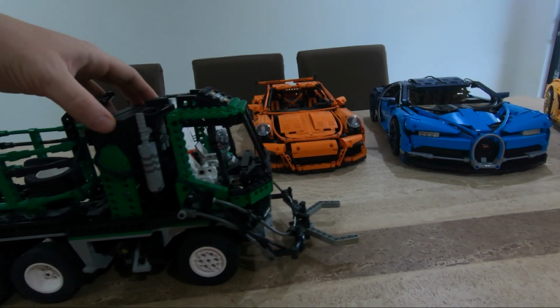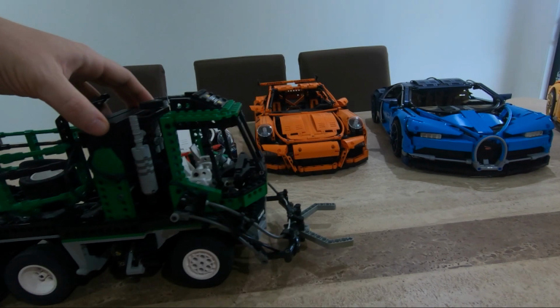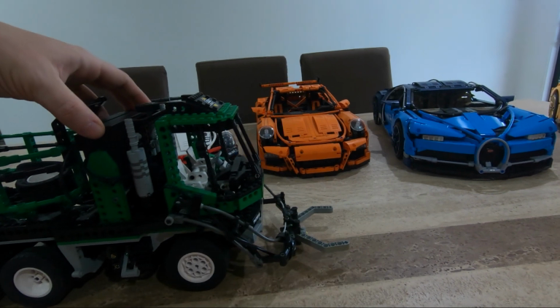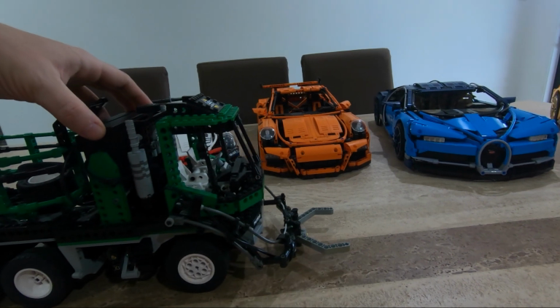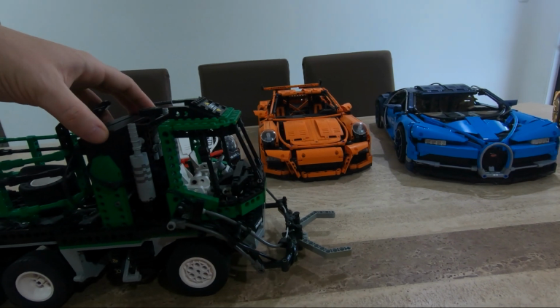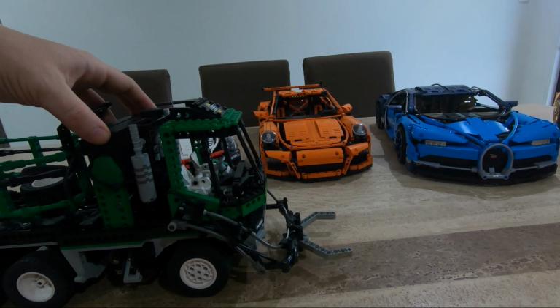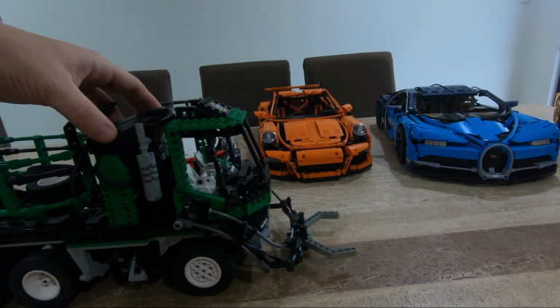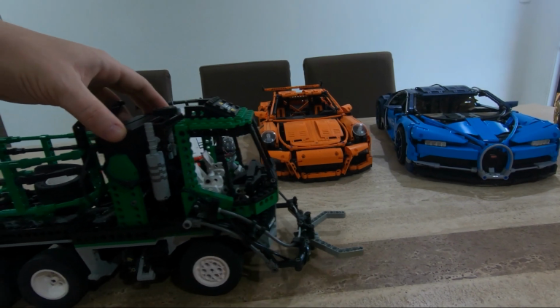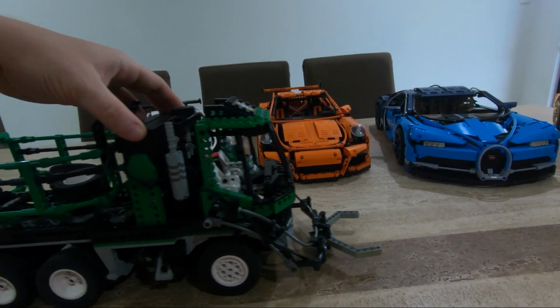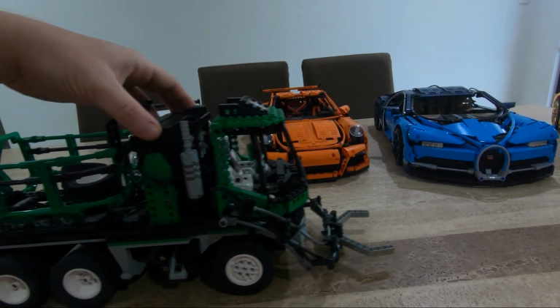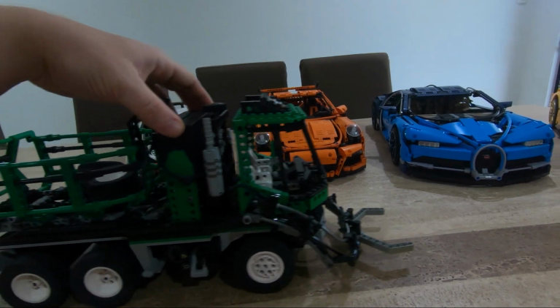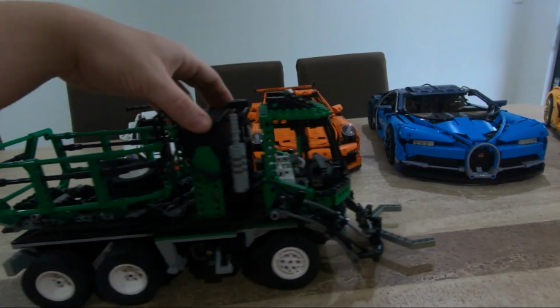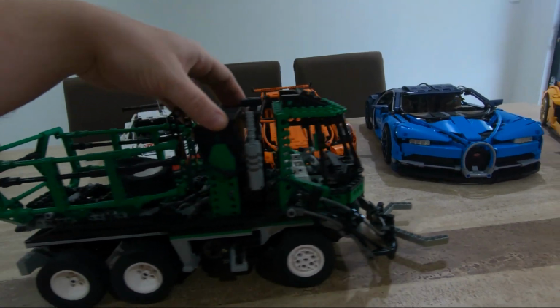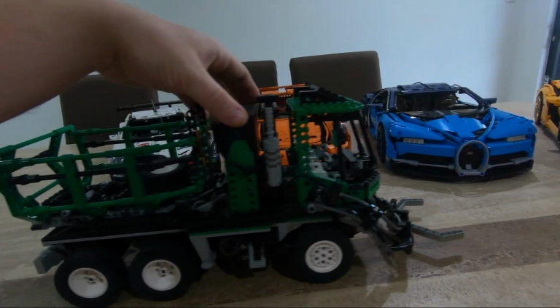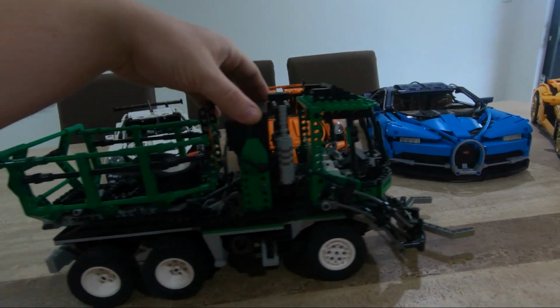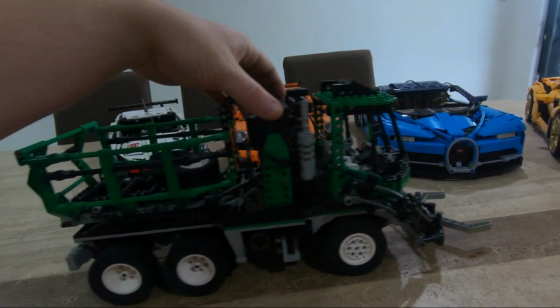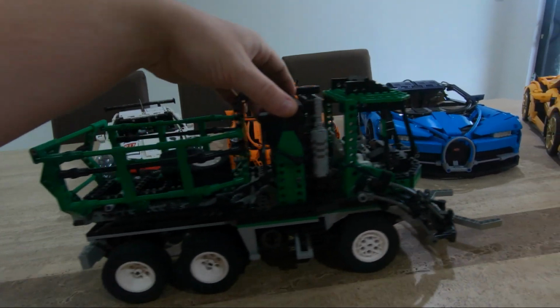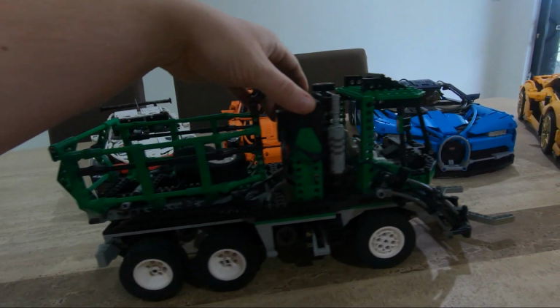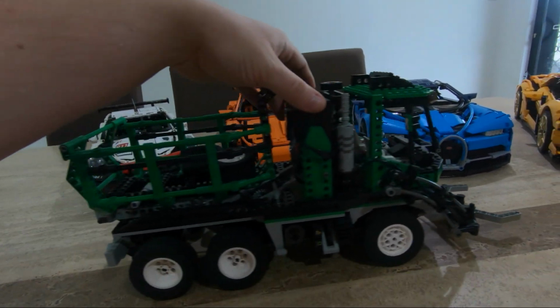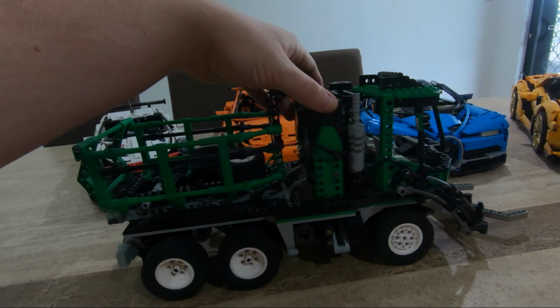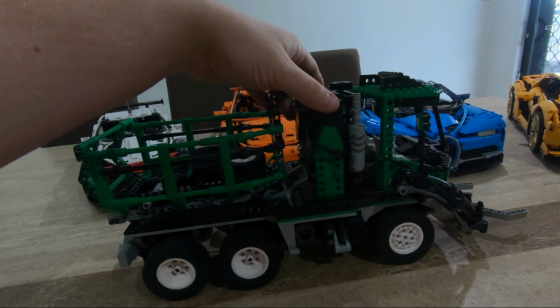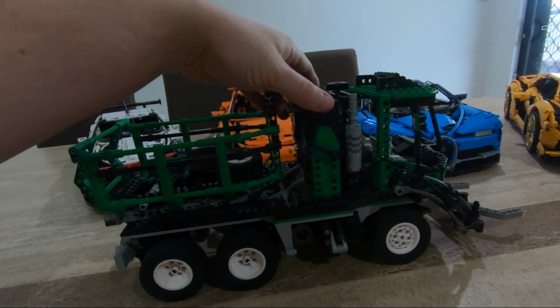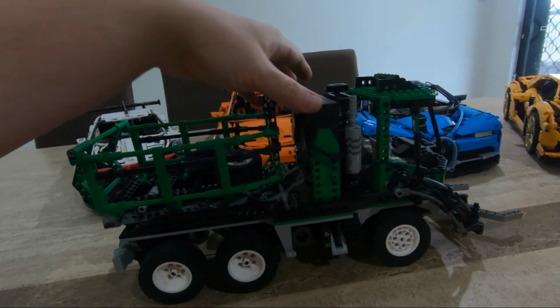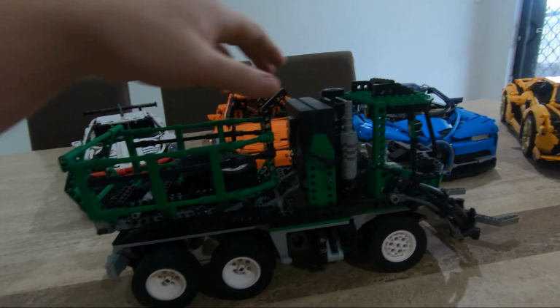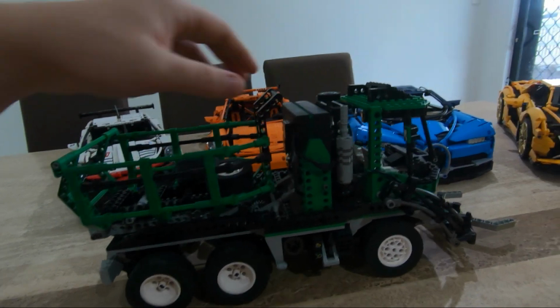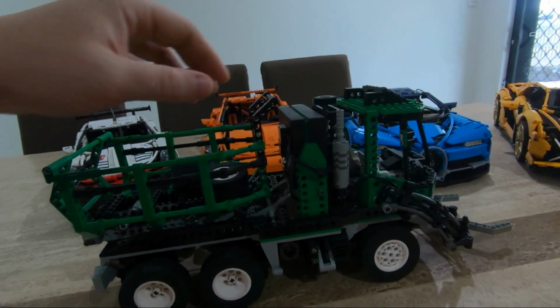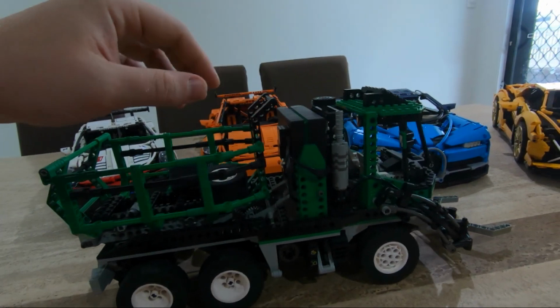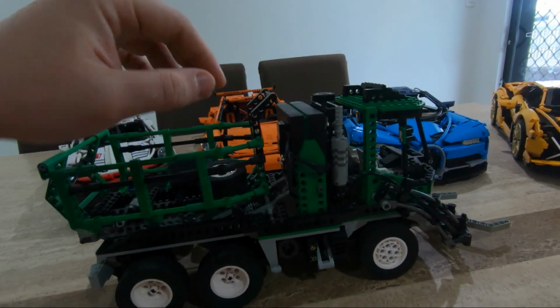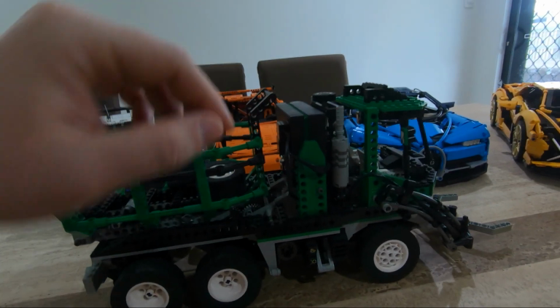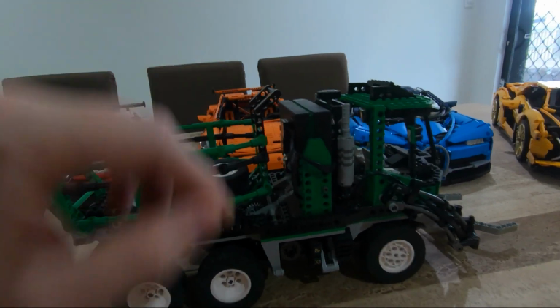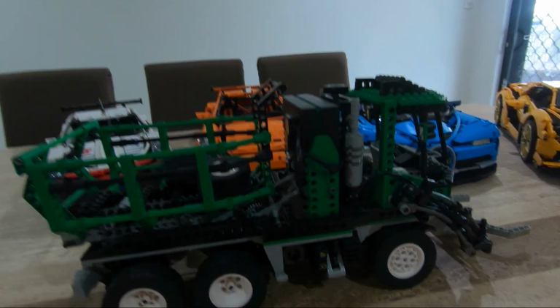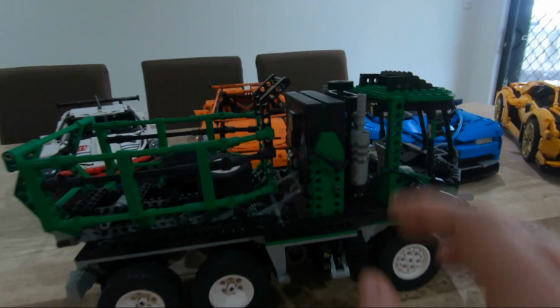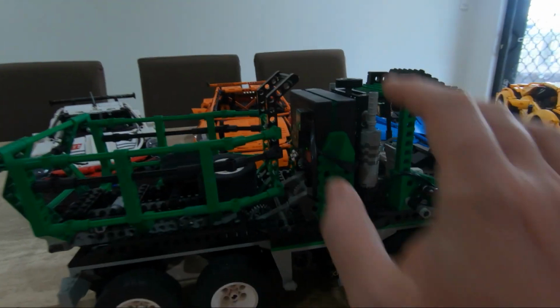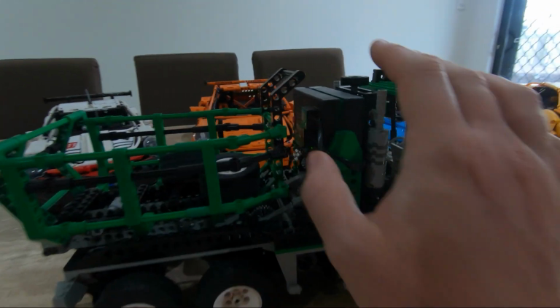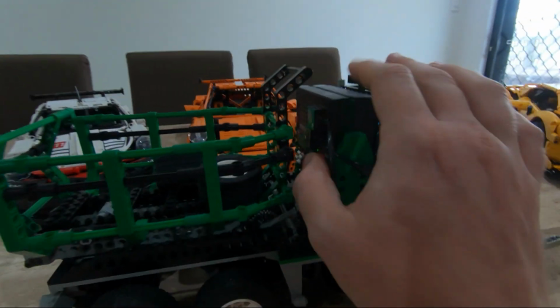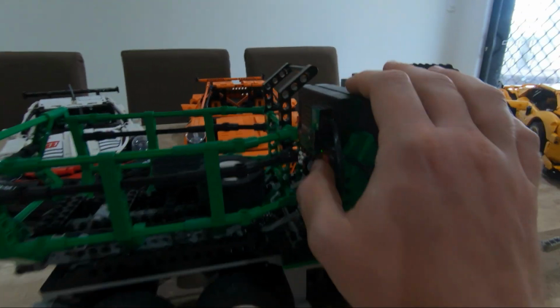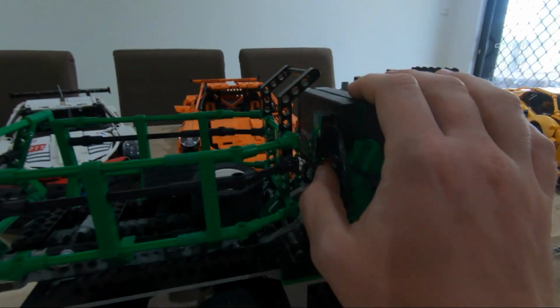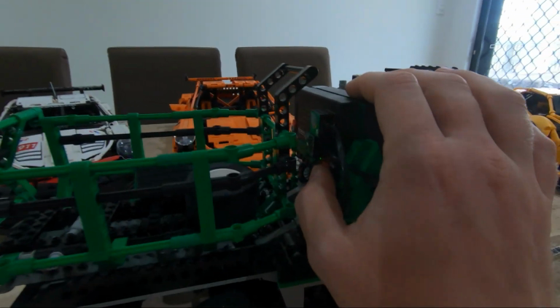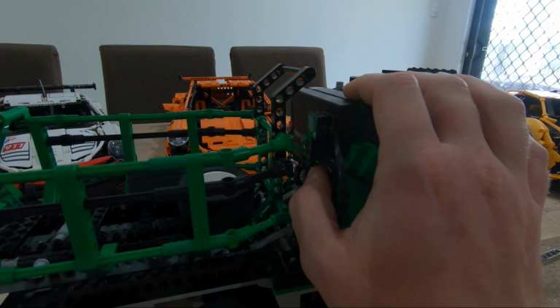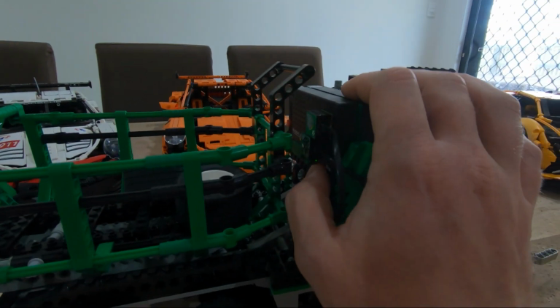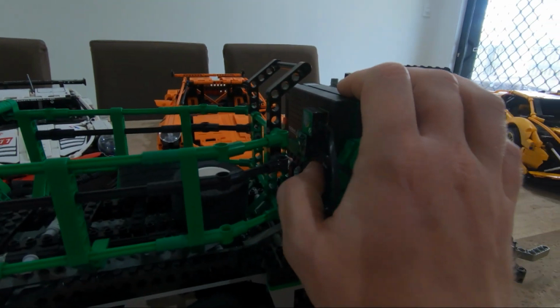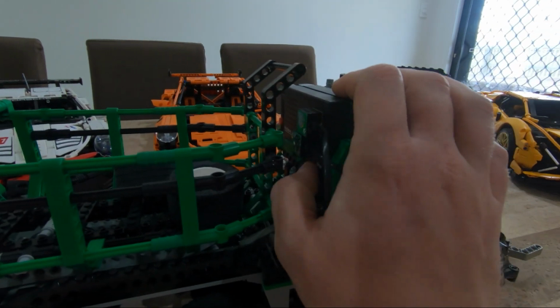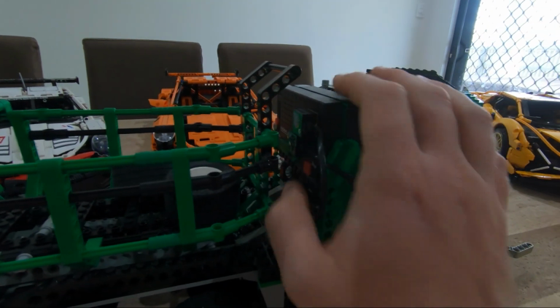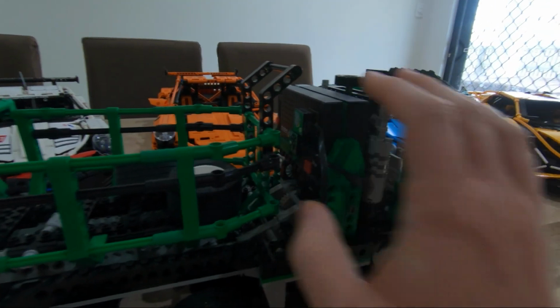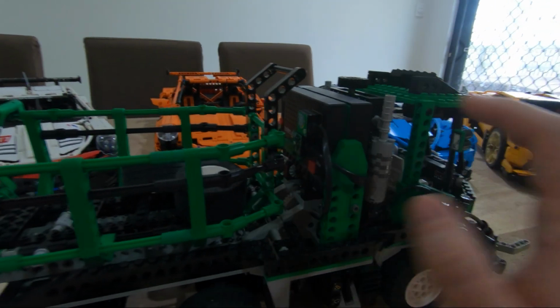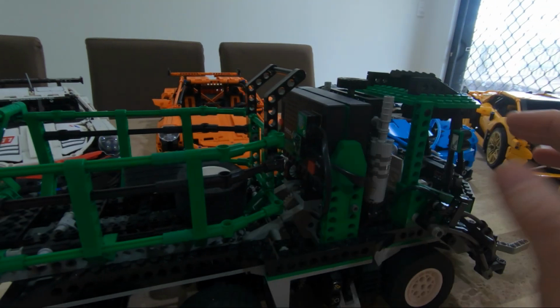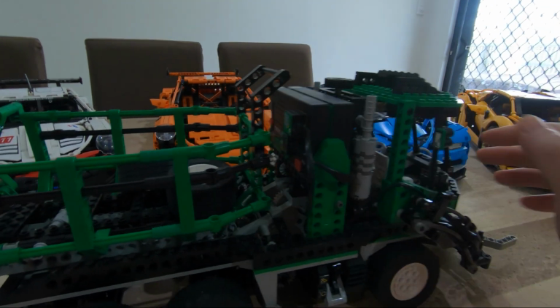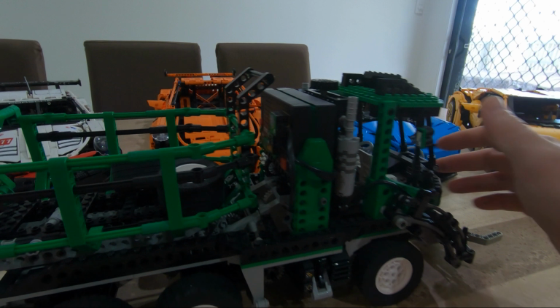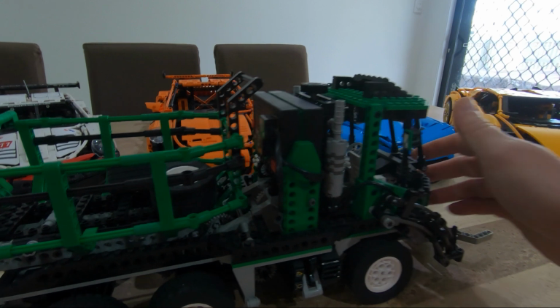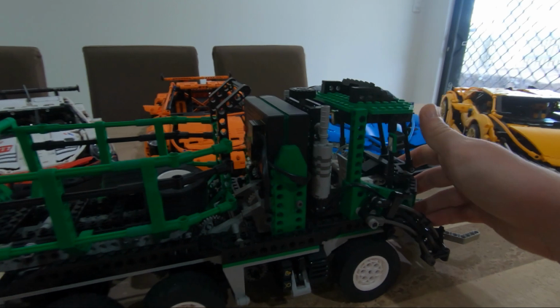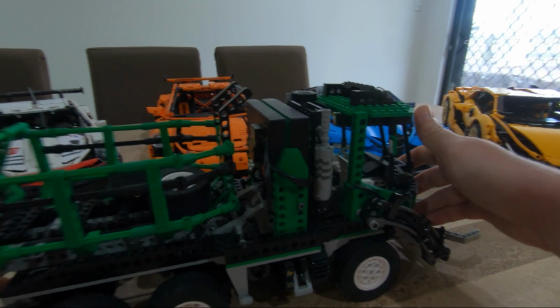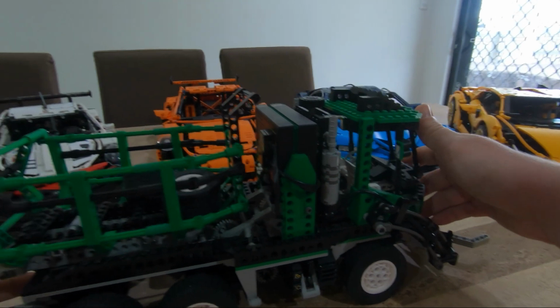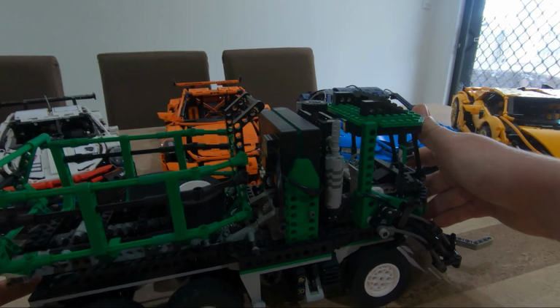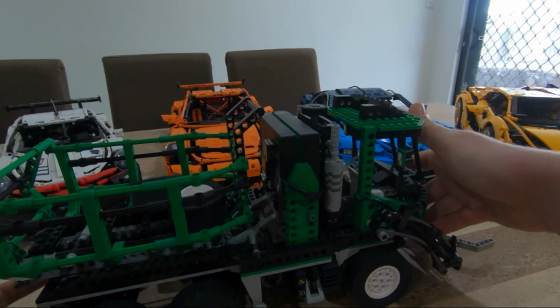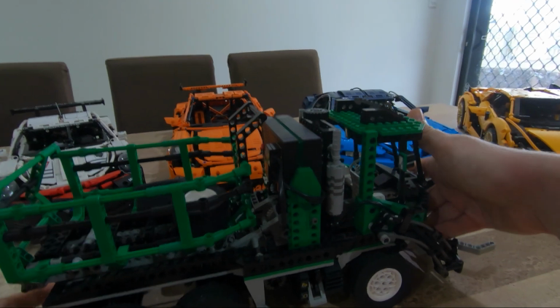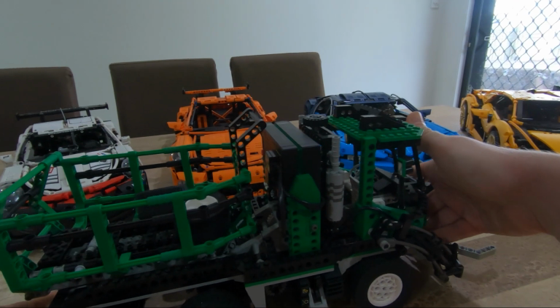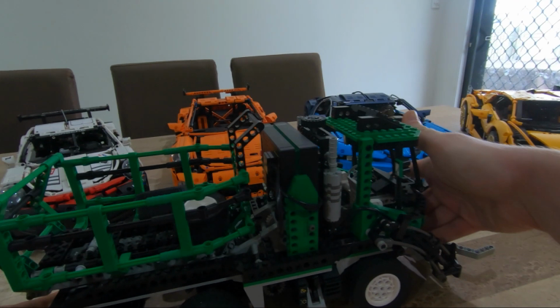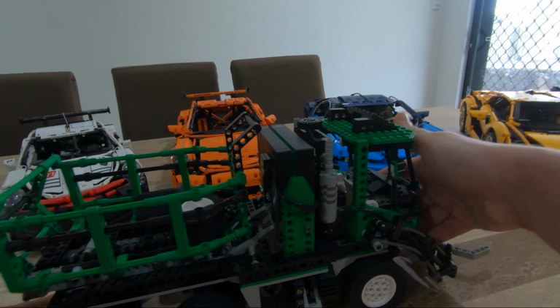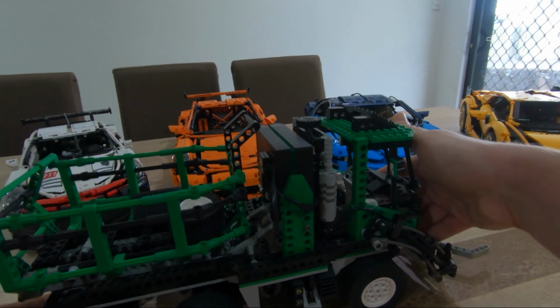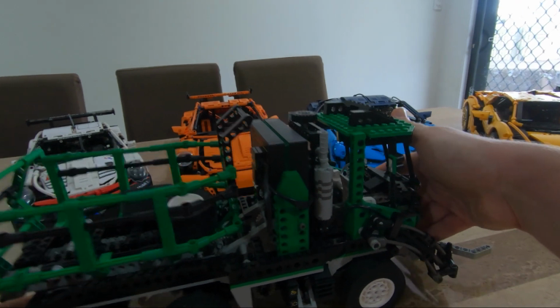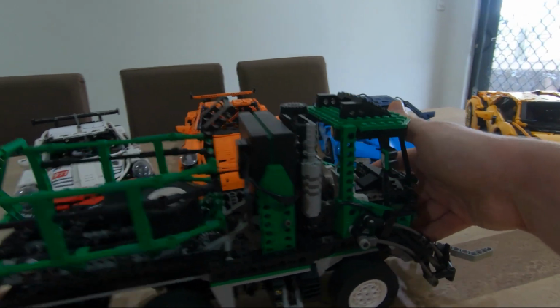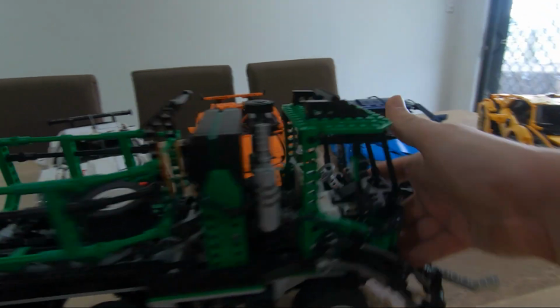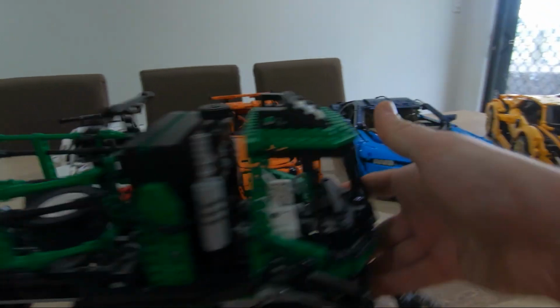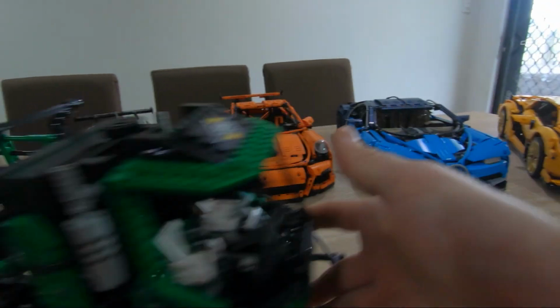When you drive it, it makes different truck noises - it's really cool and fun to play with.